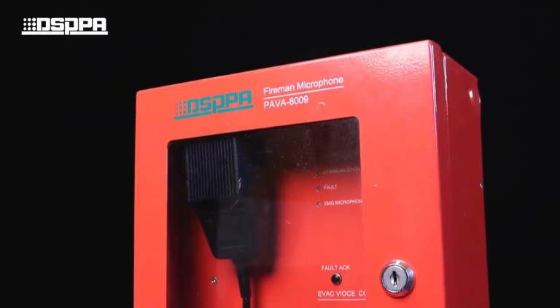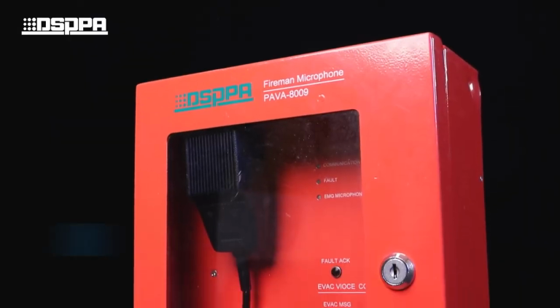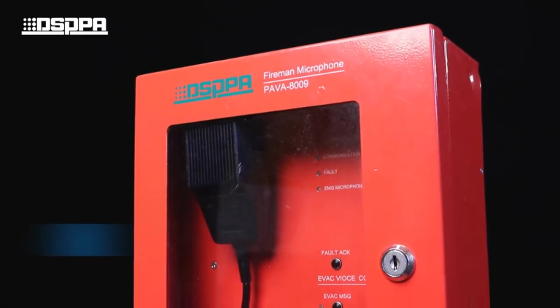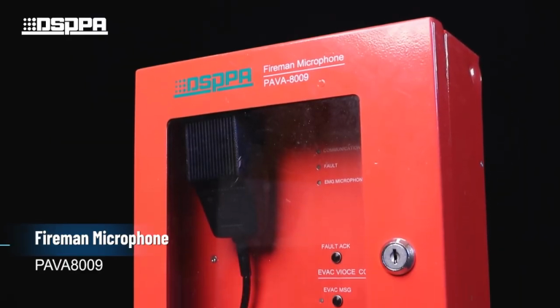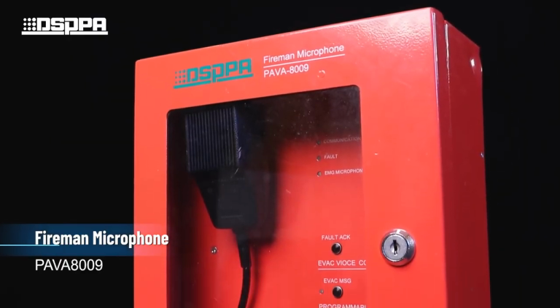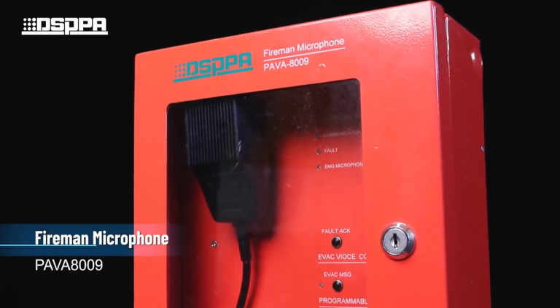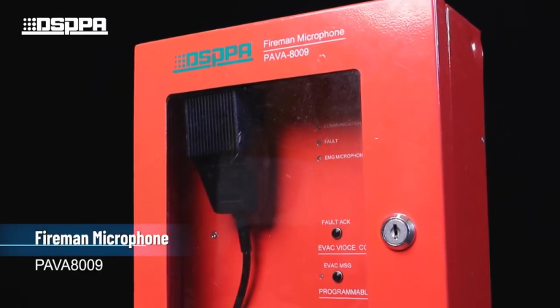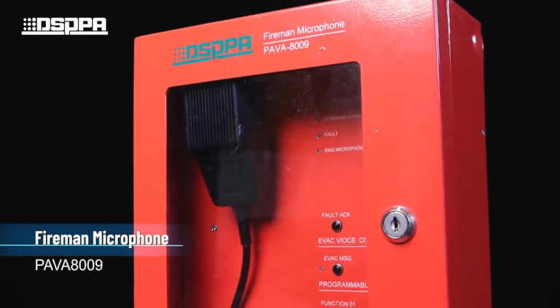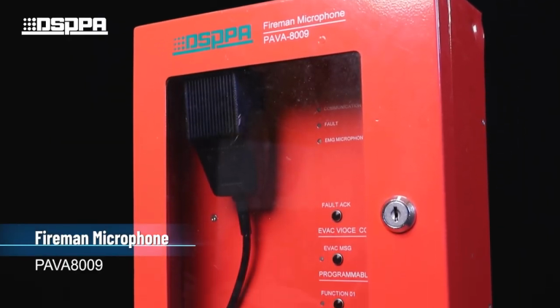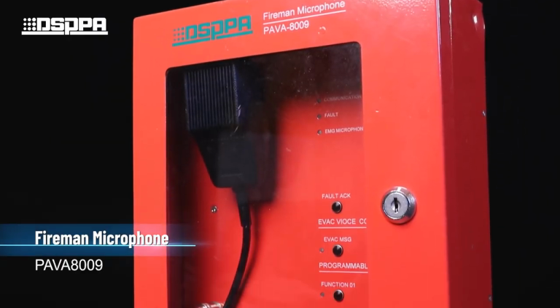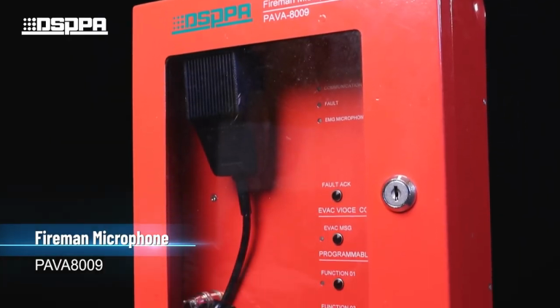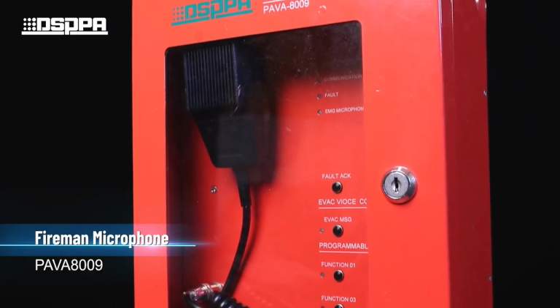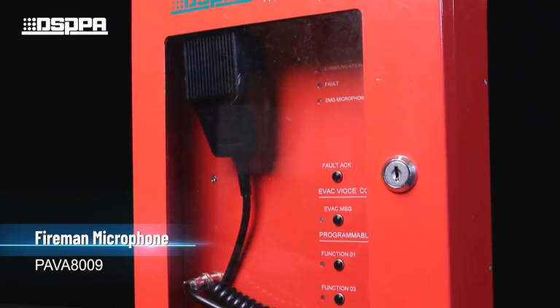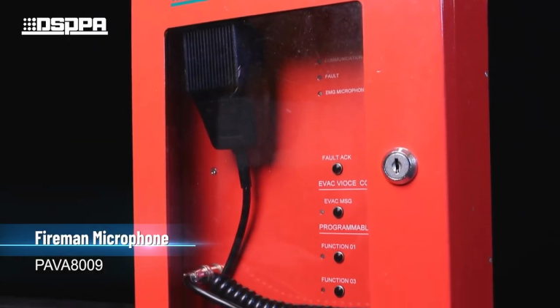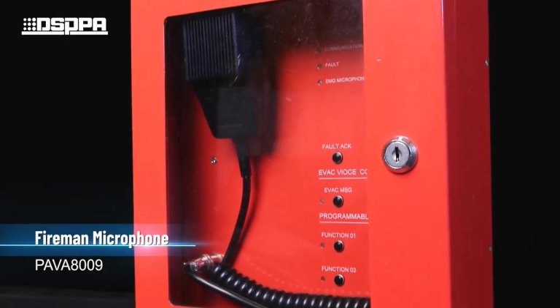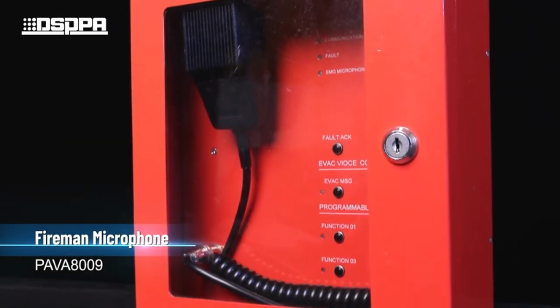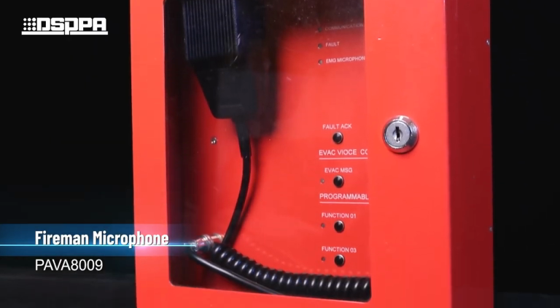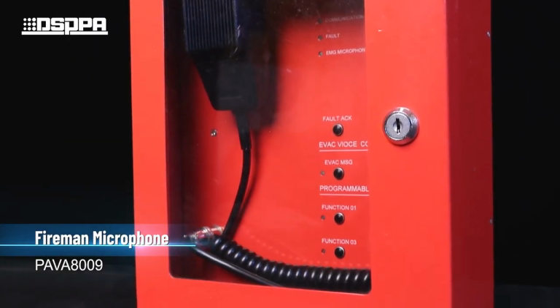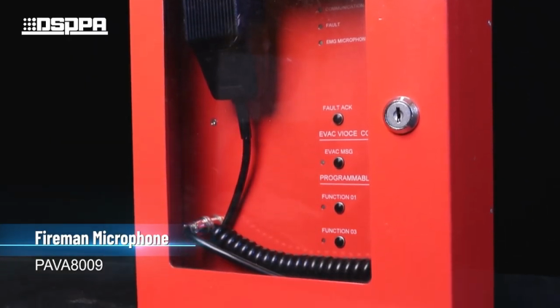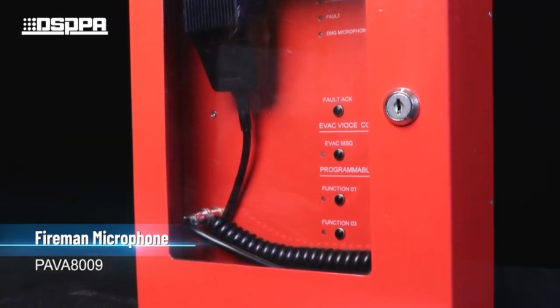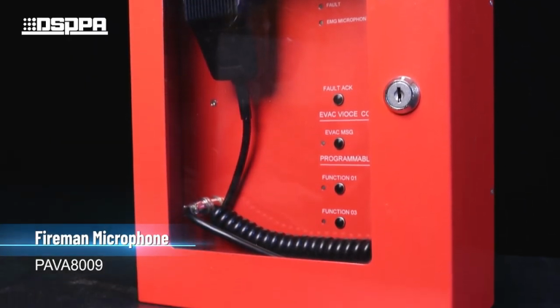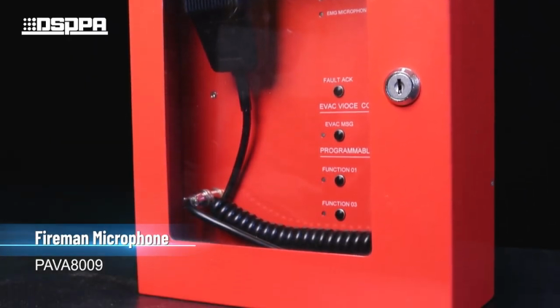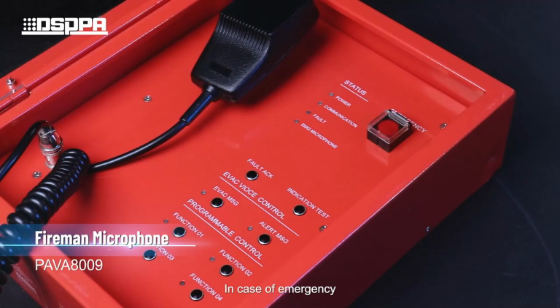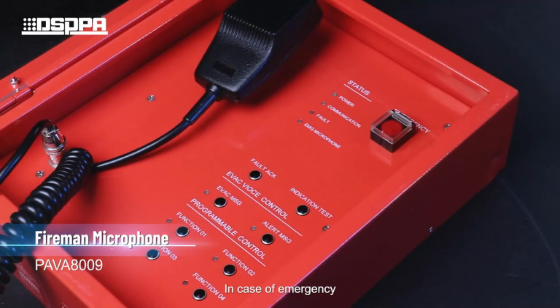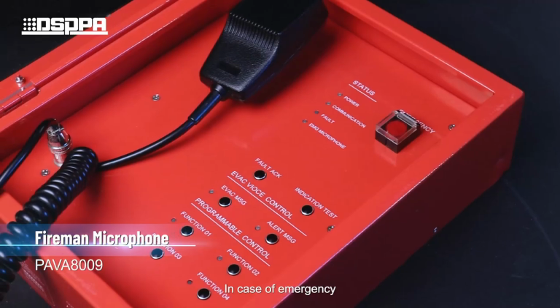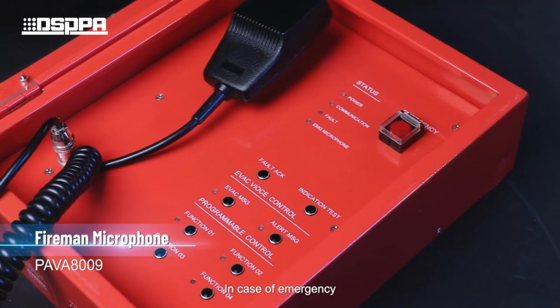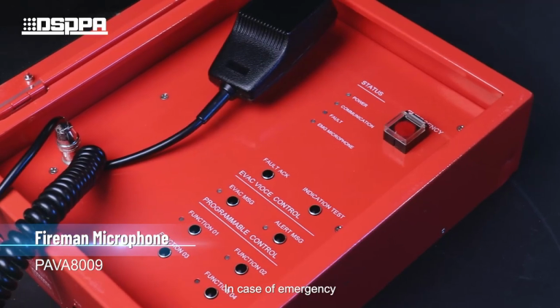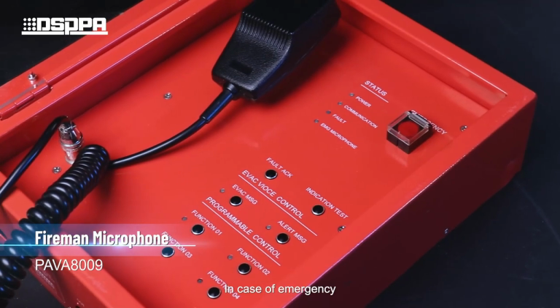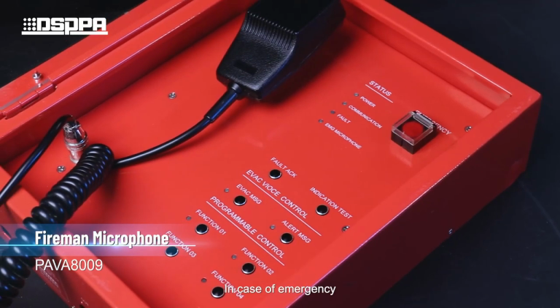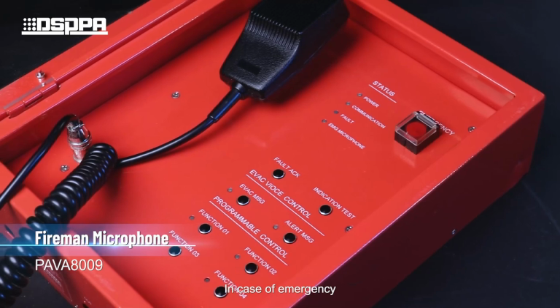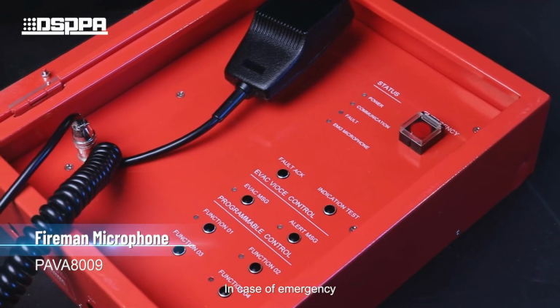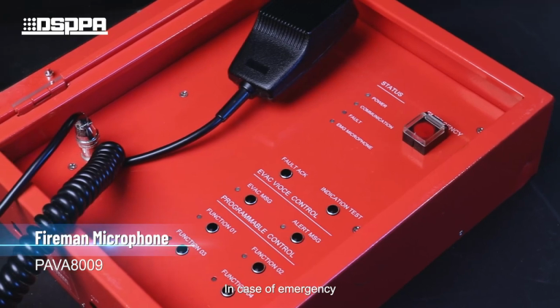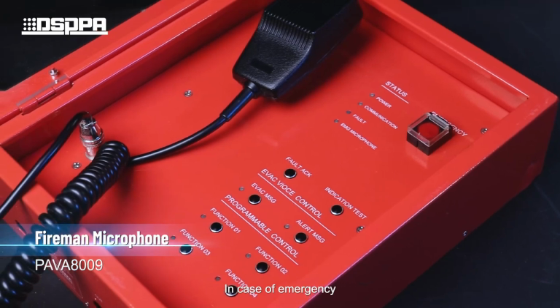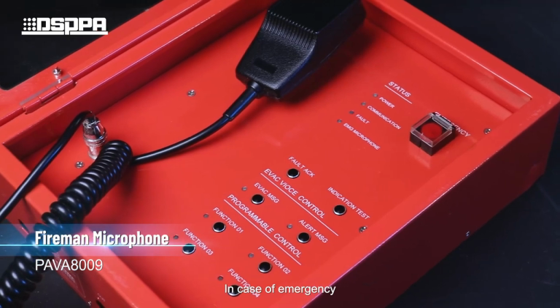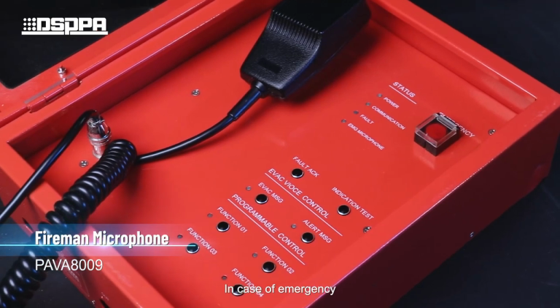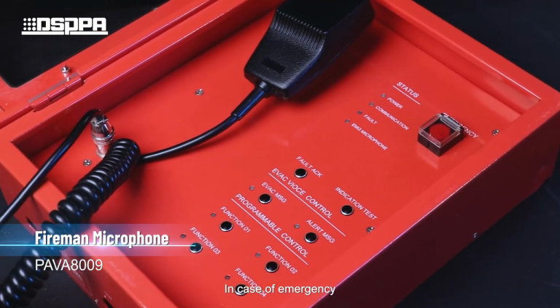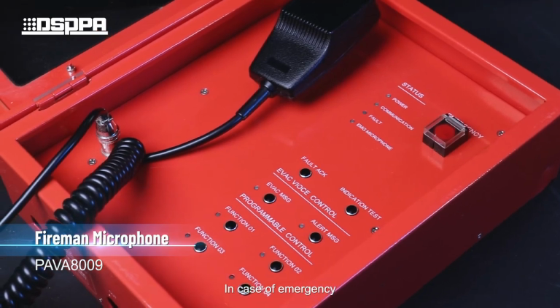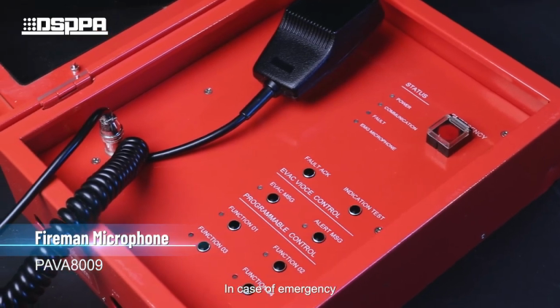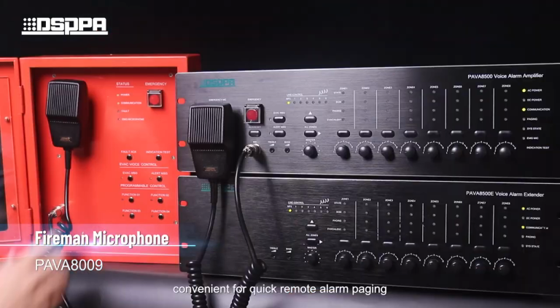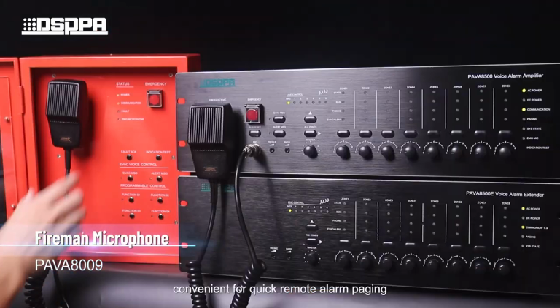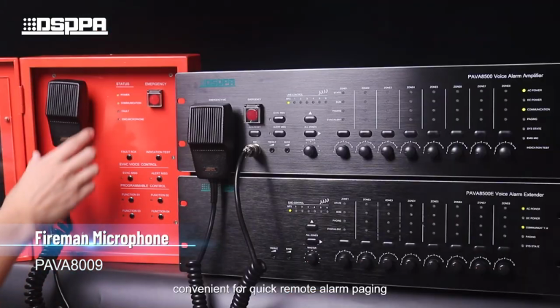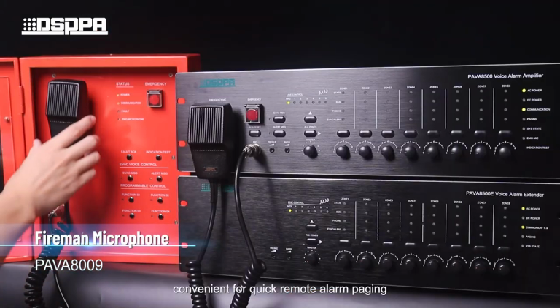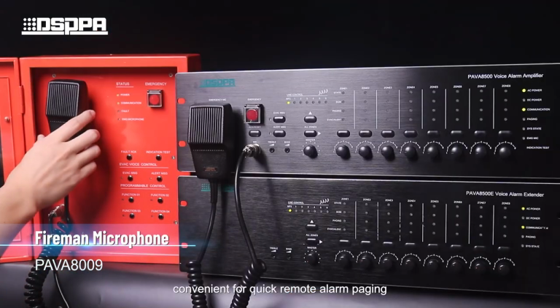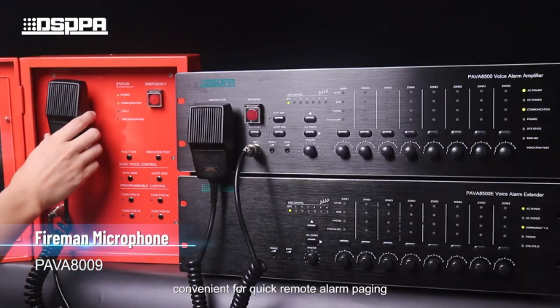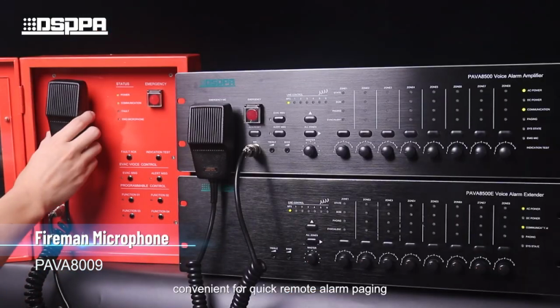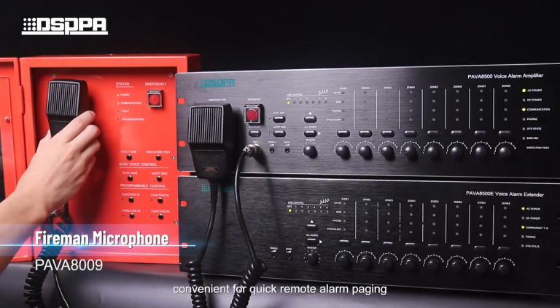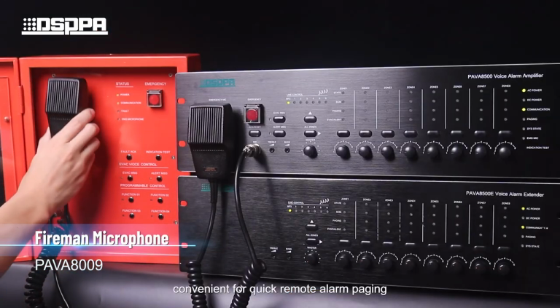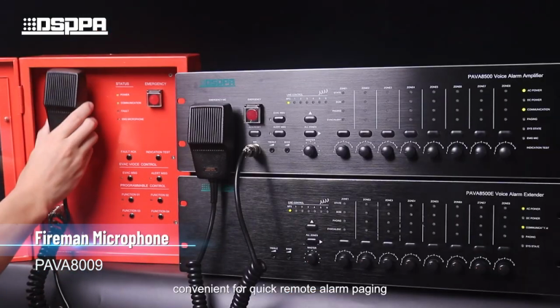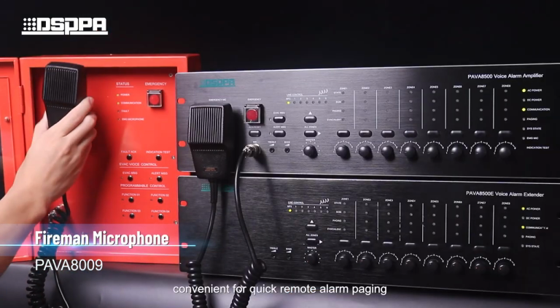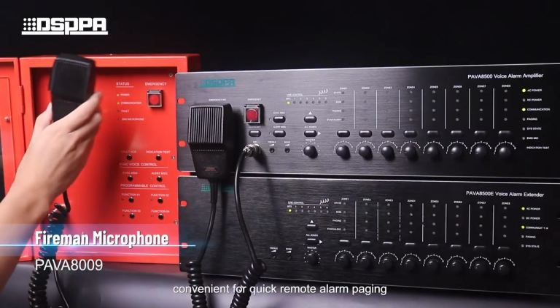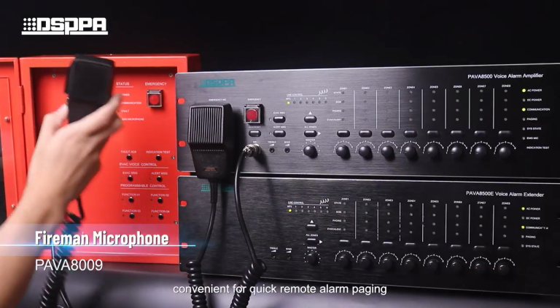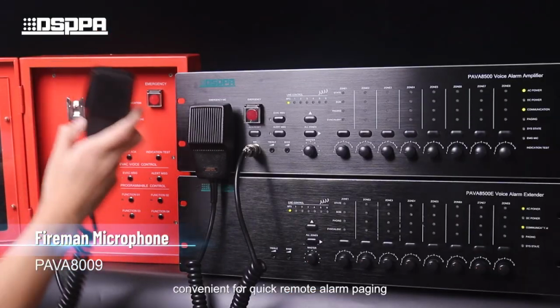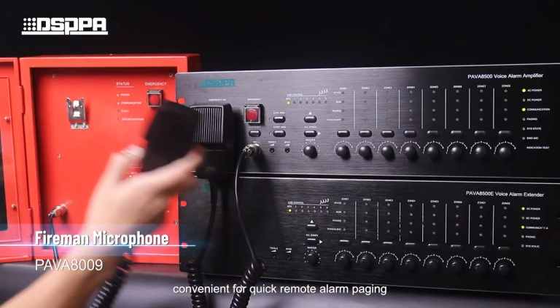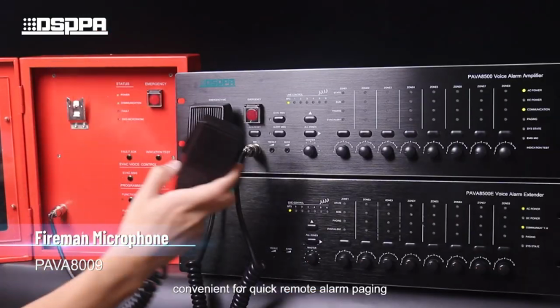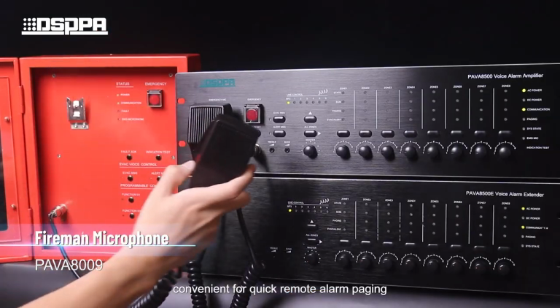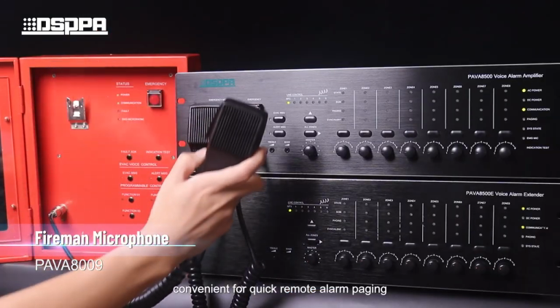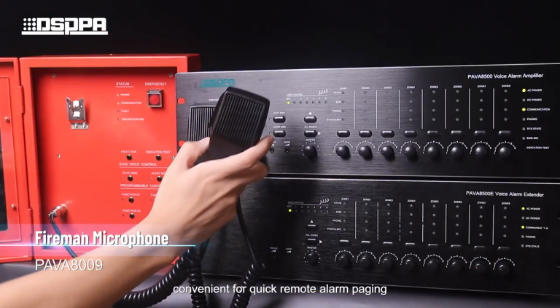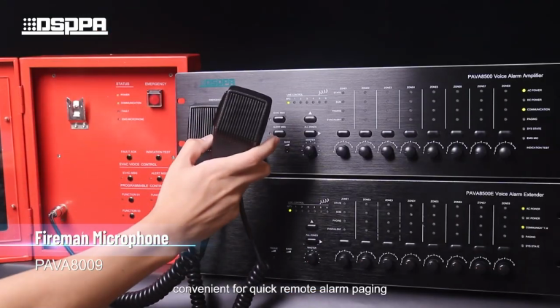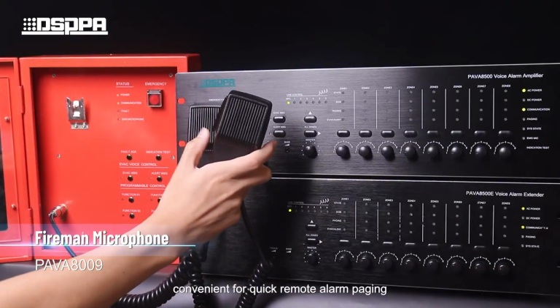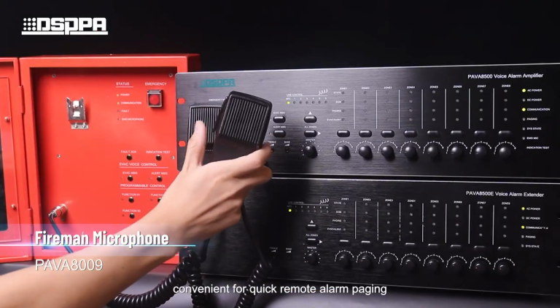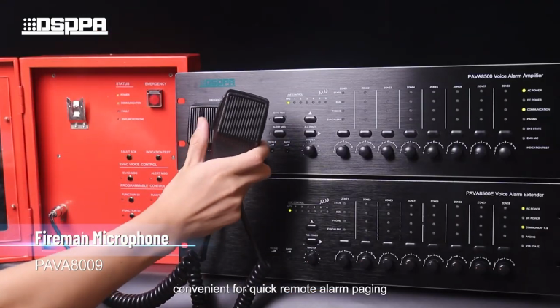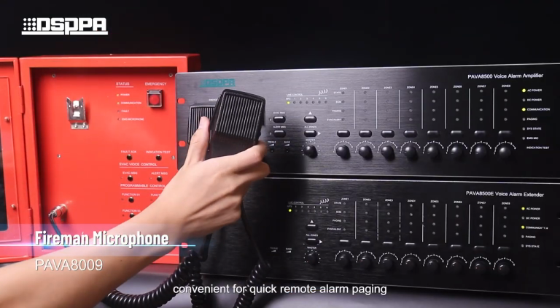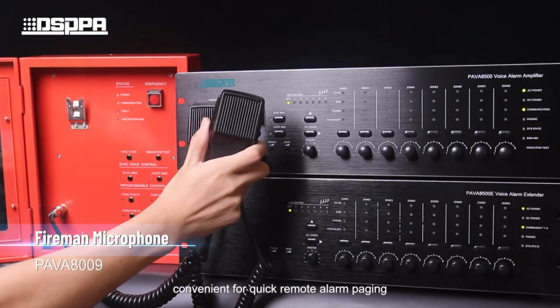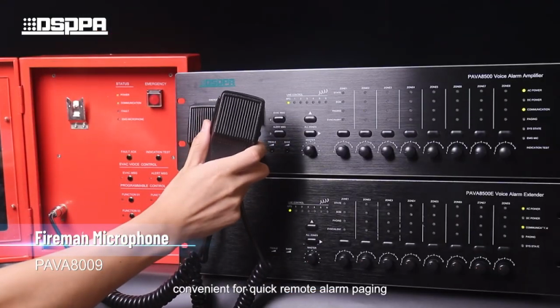The fireman microphone is designed for emergencies, making it convenient for quick remote alarm paging.